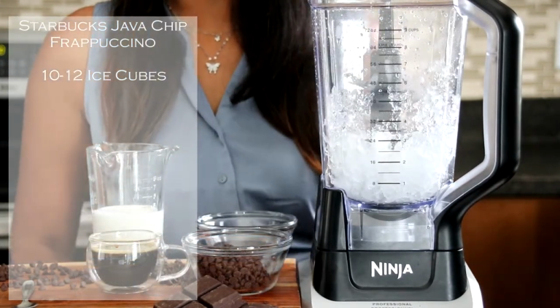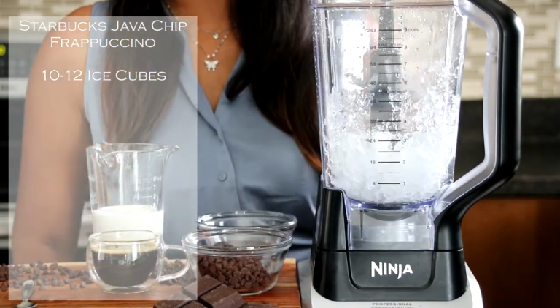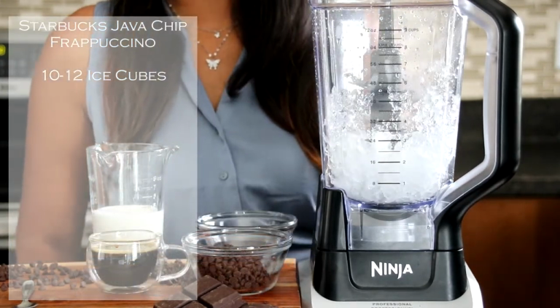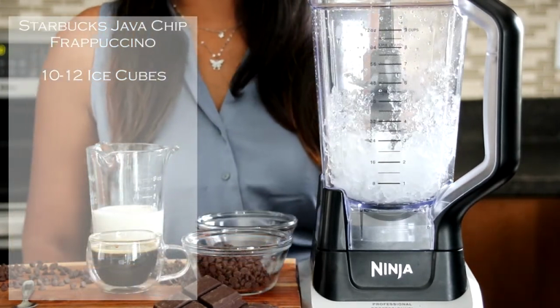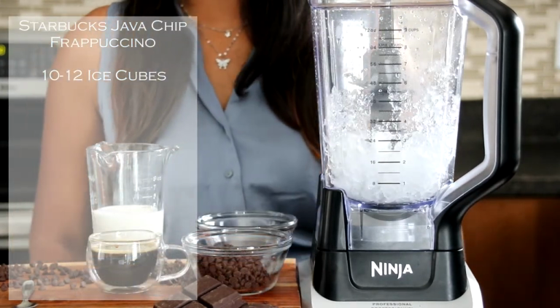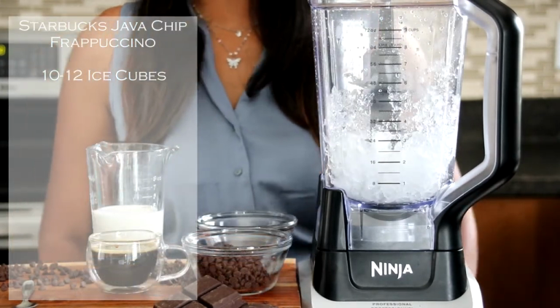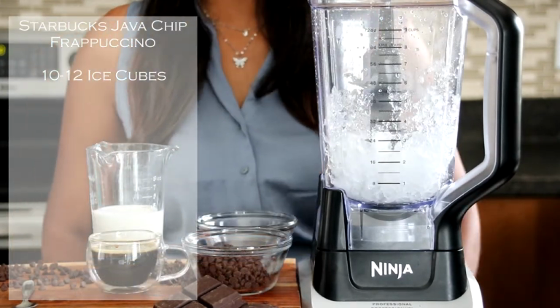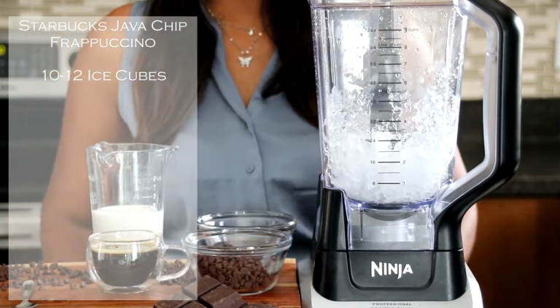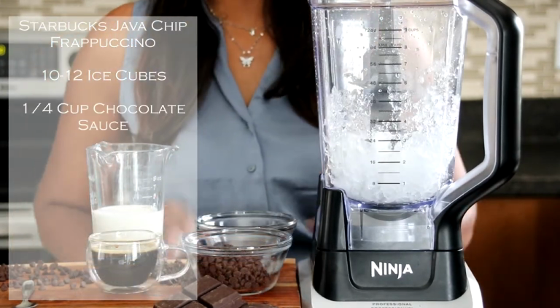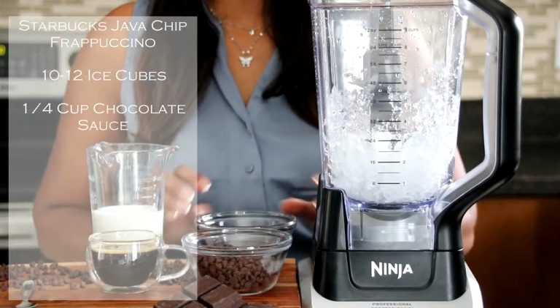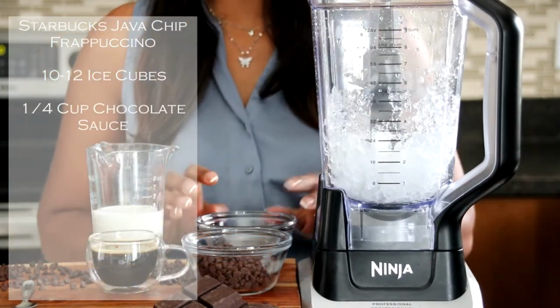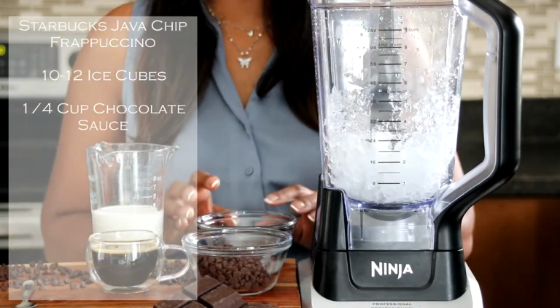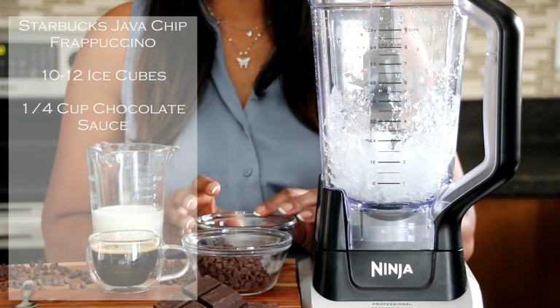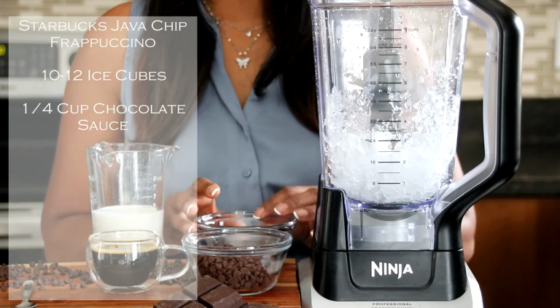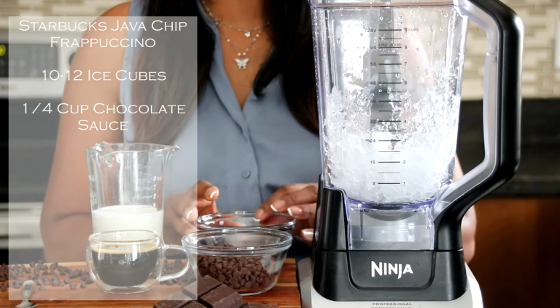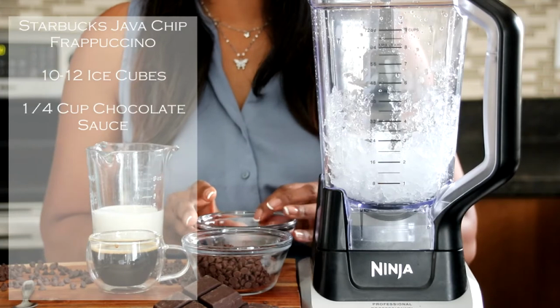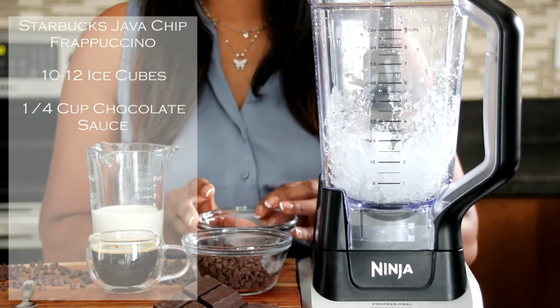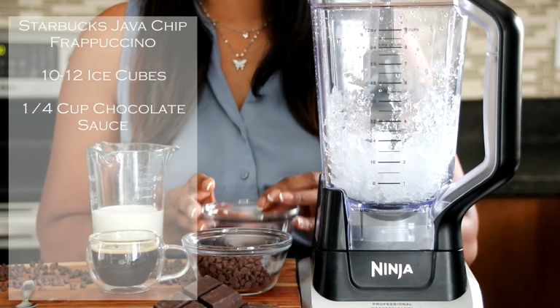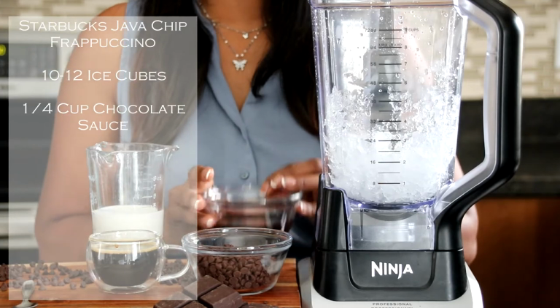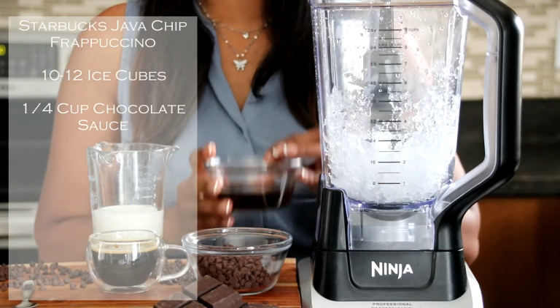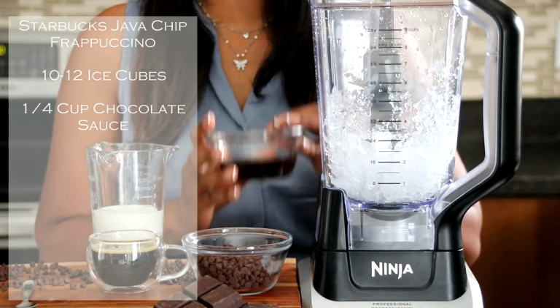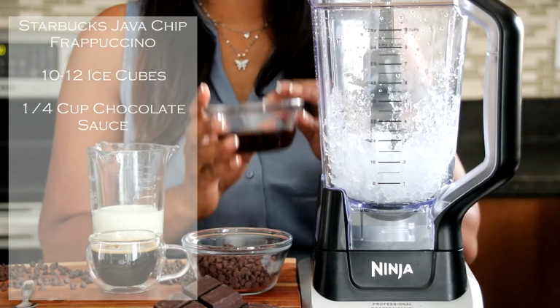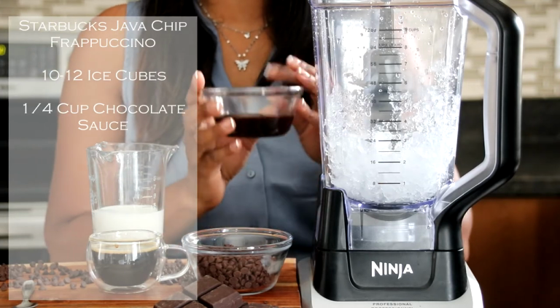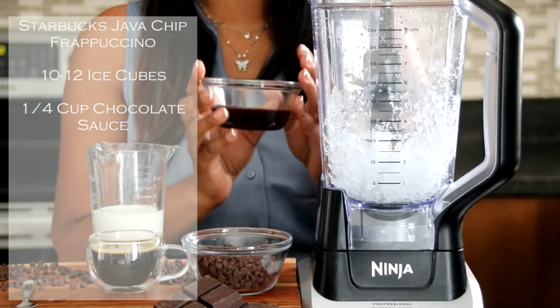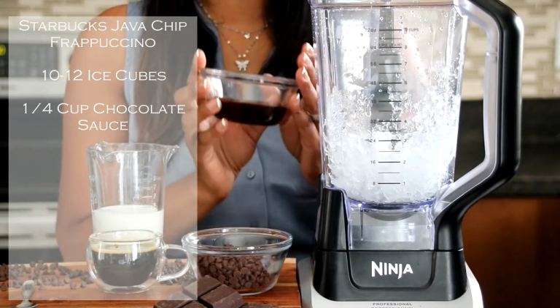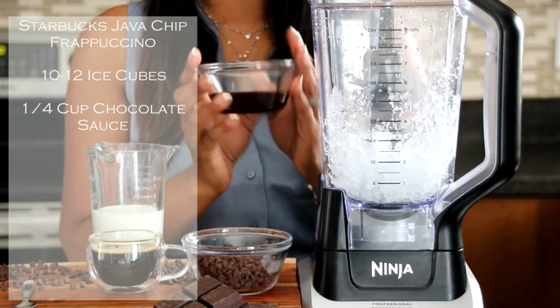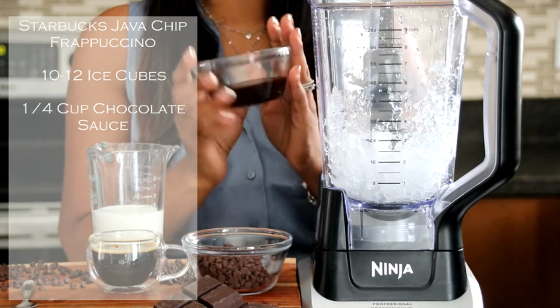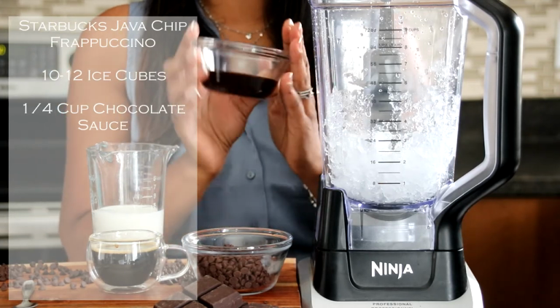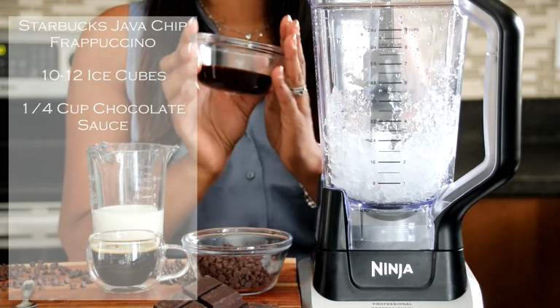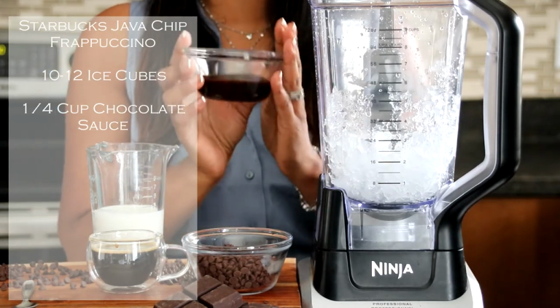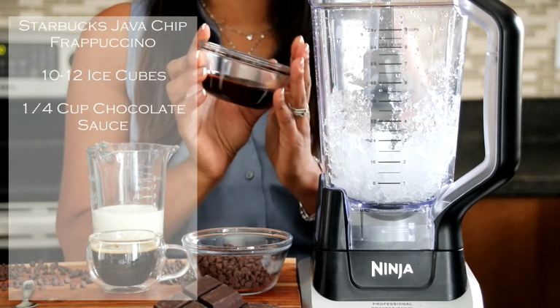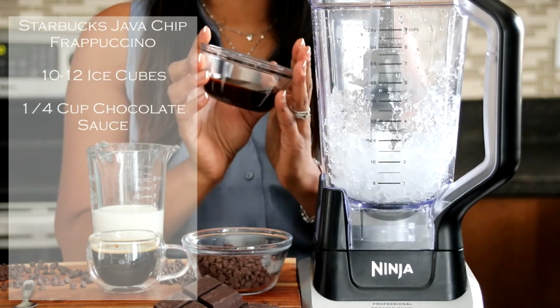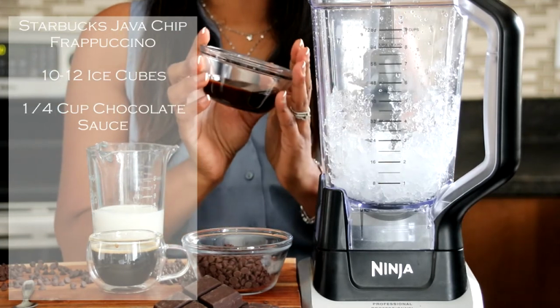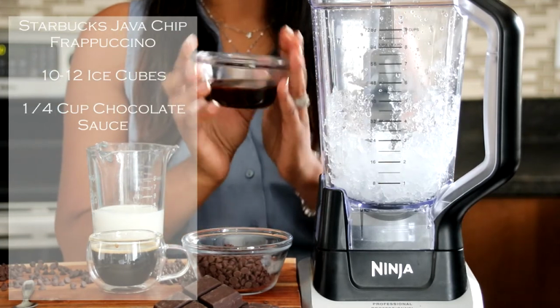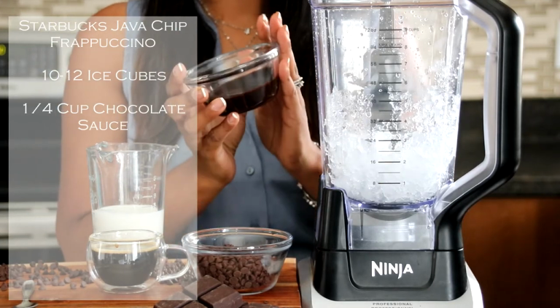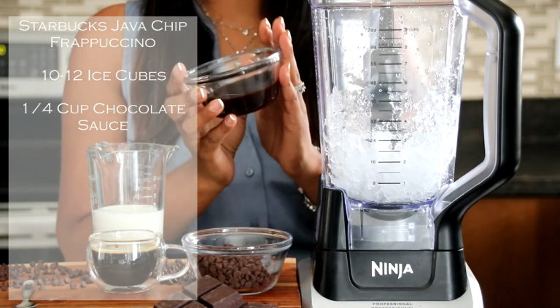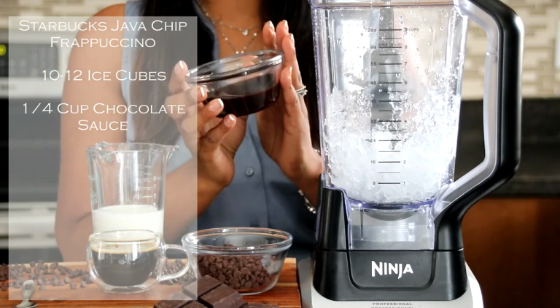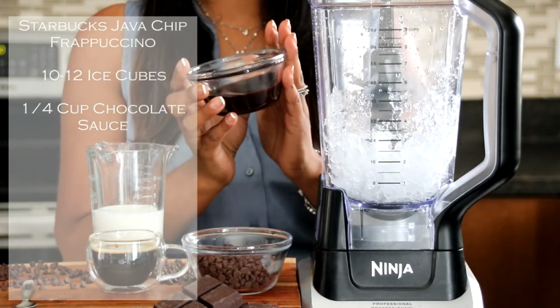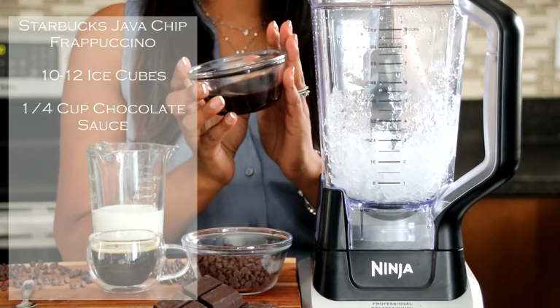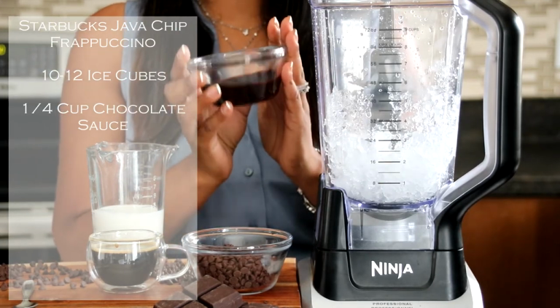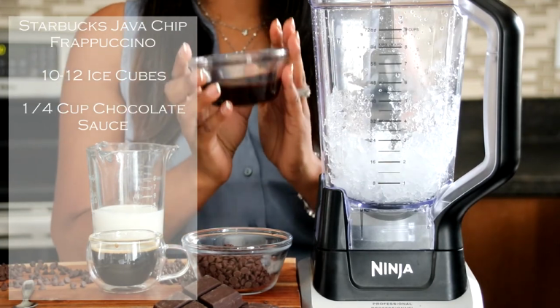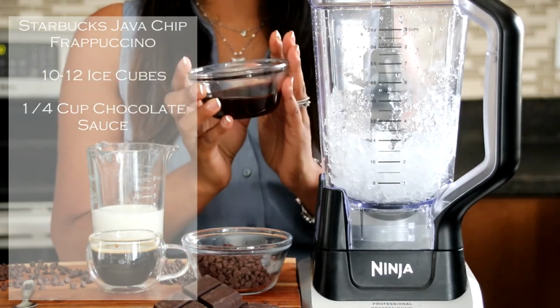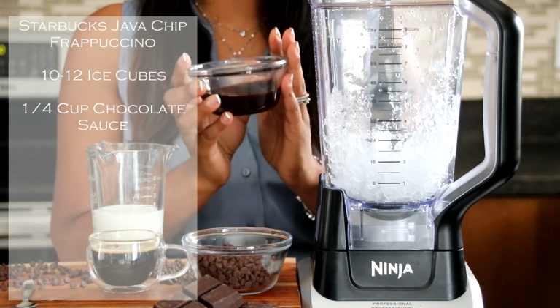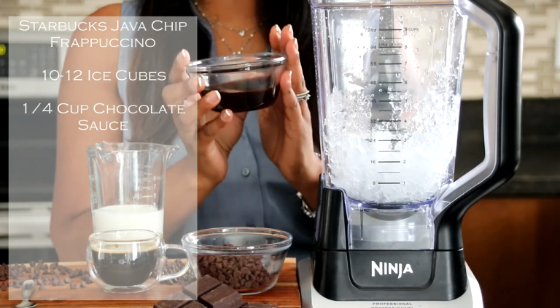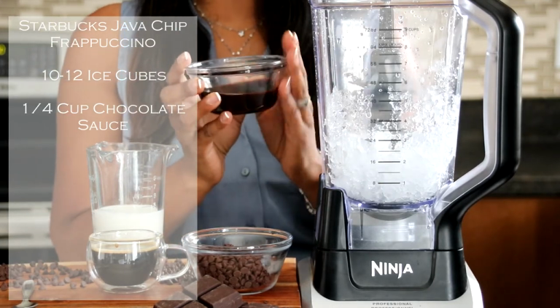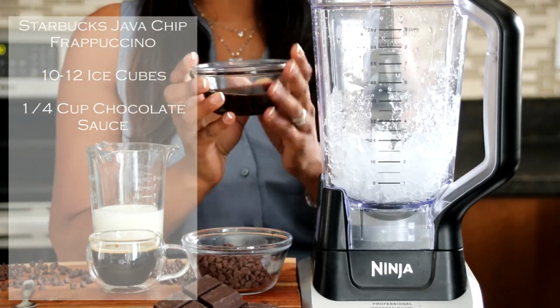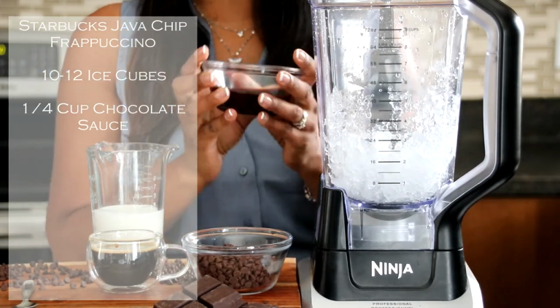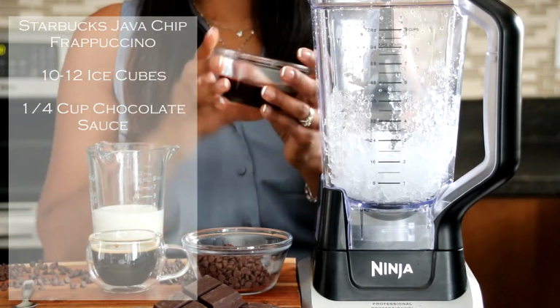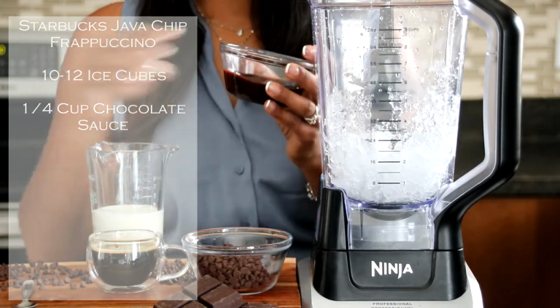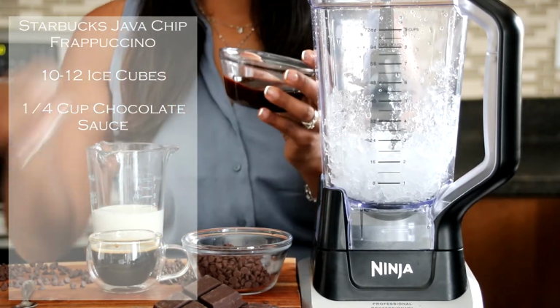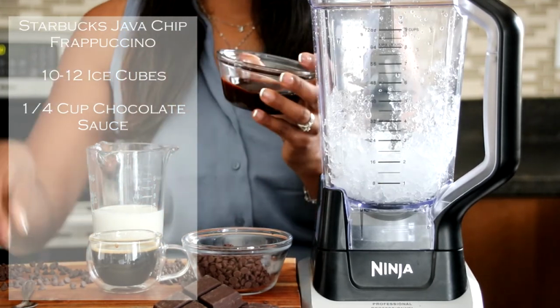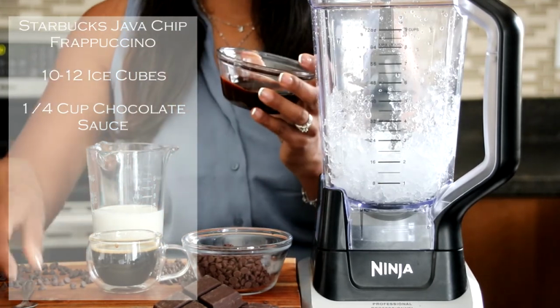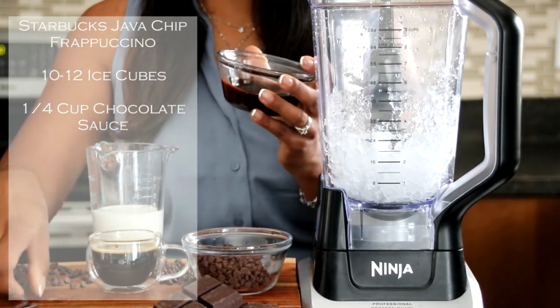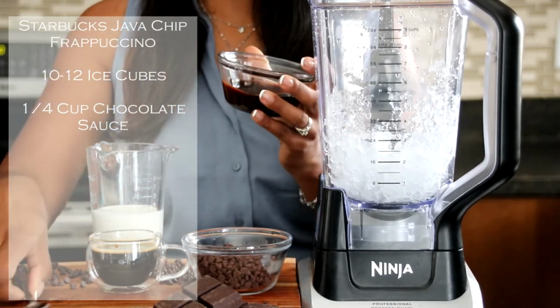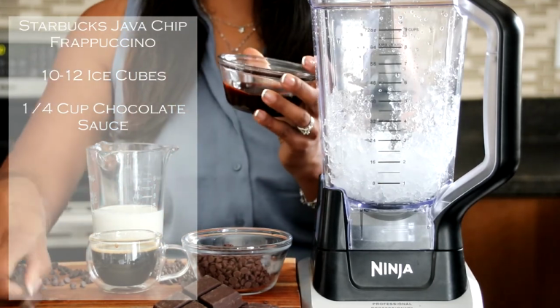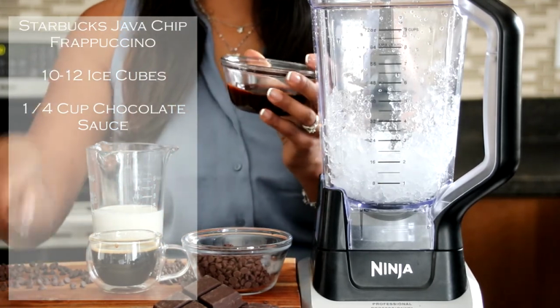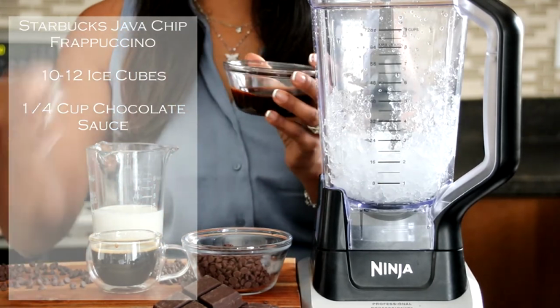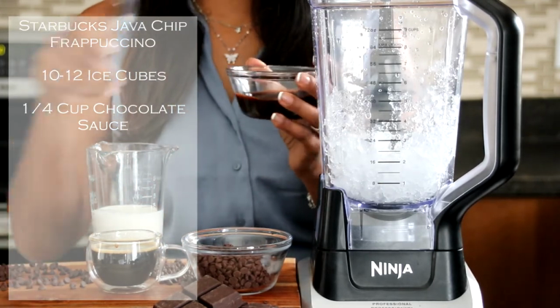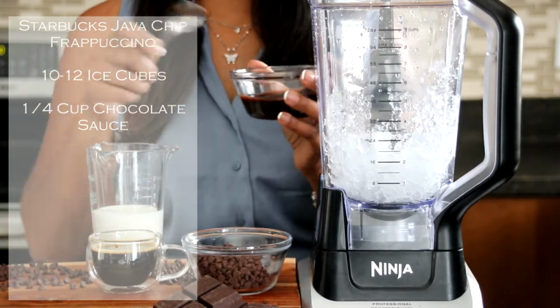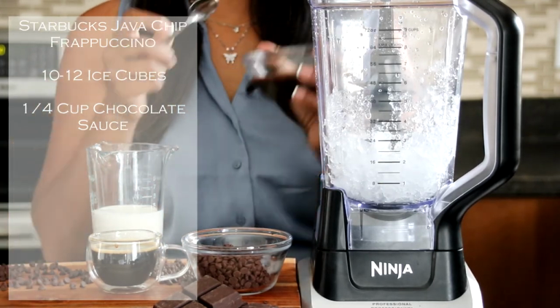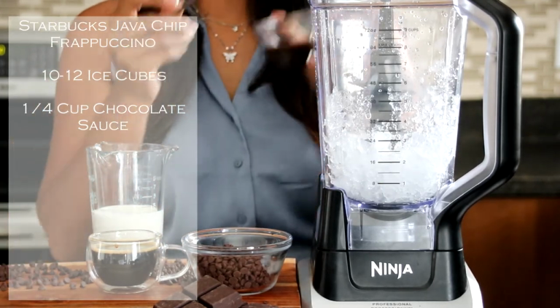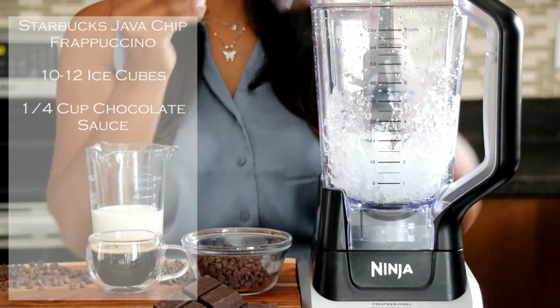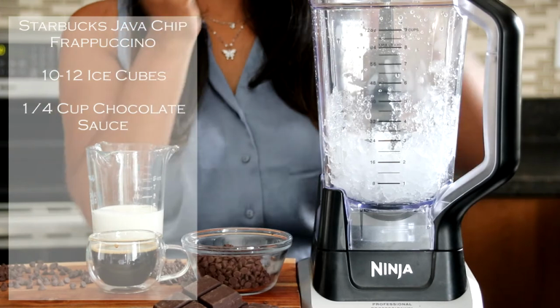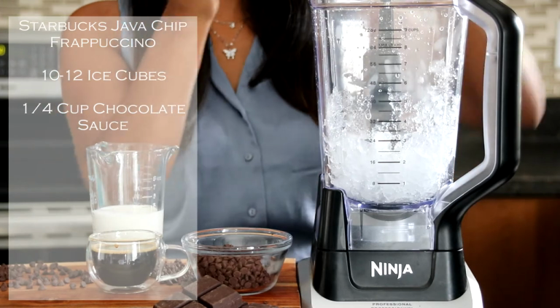Next we're going to move on to our chocolate sauce, our chocolate syrup. We've got a quarter cup, and we're going to get that in there.